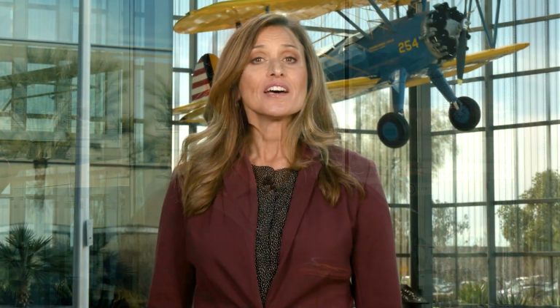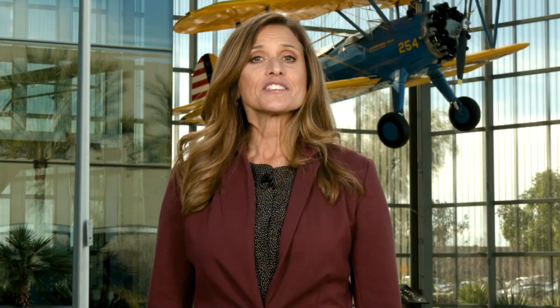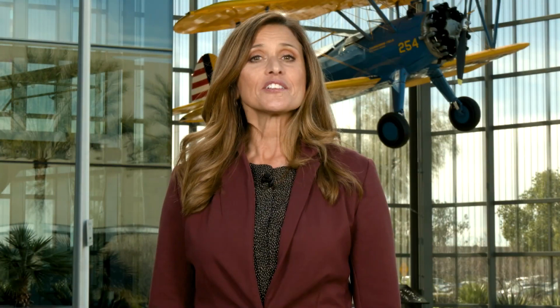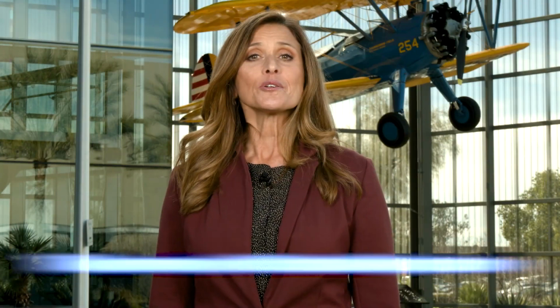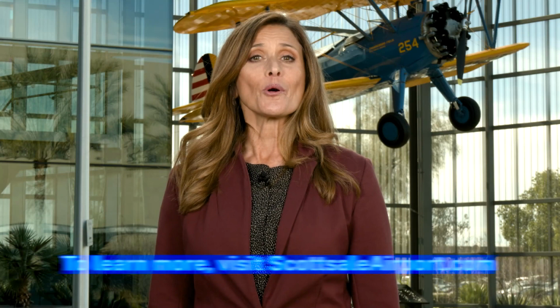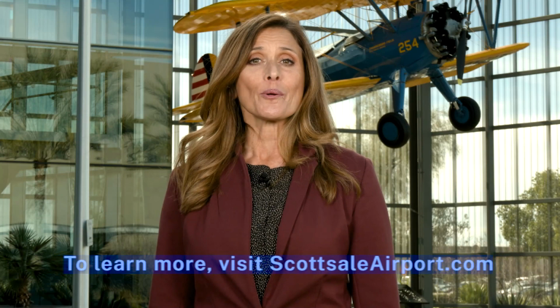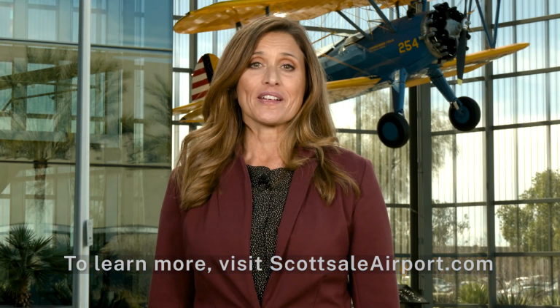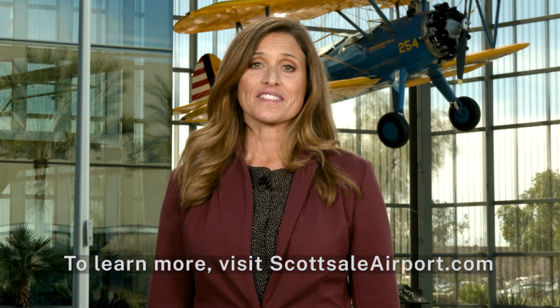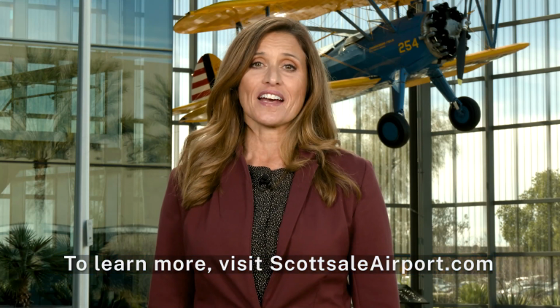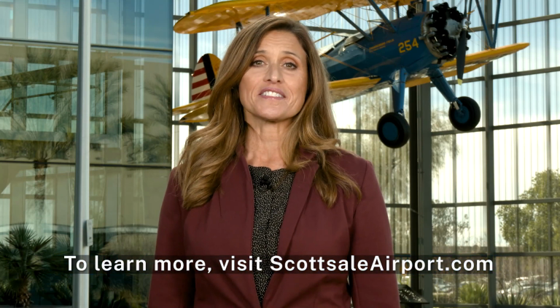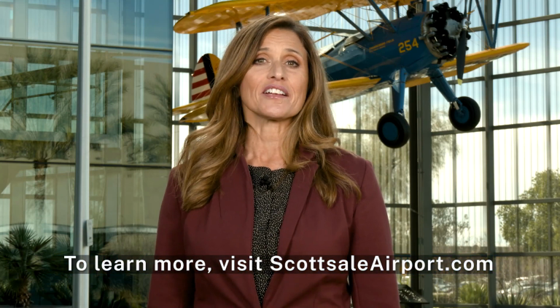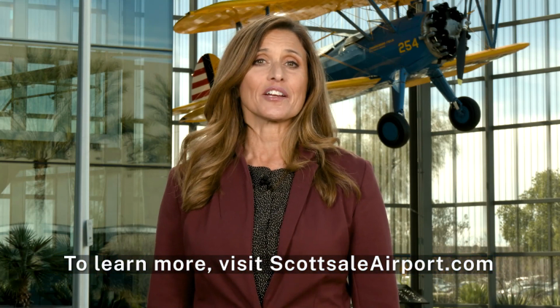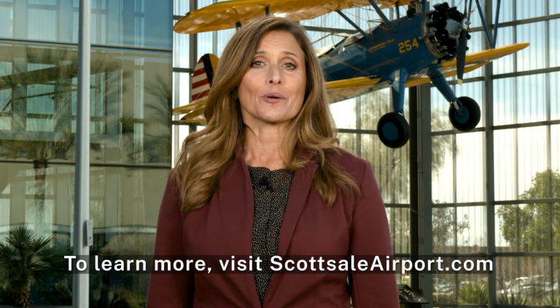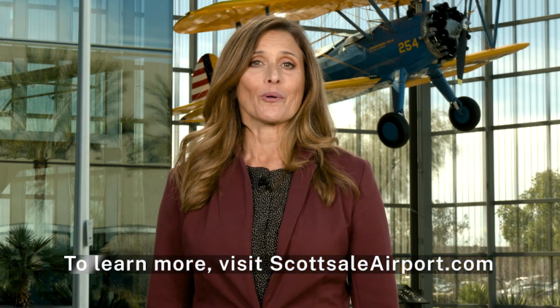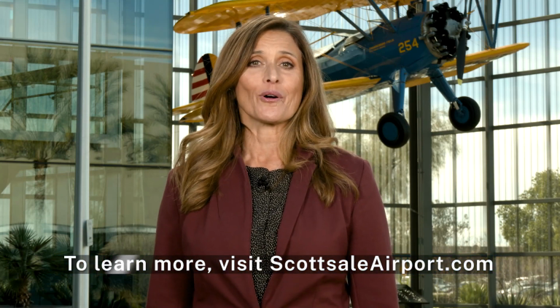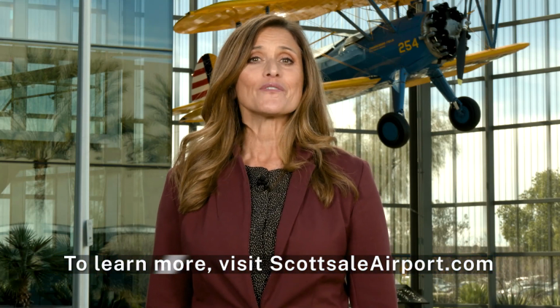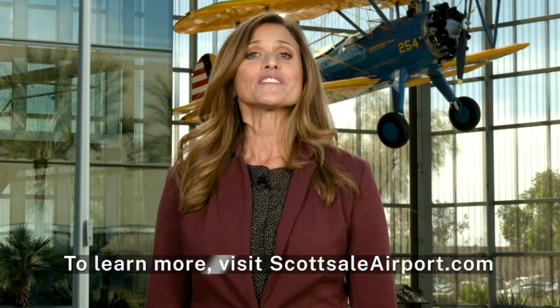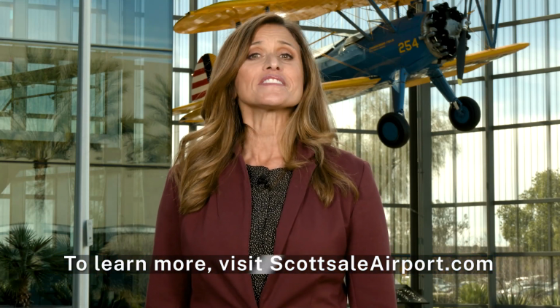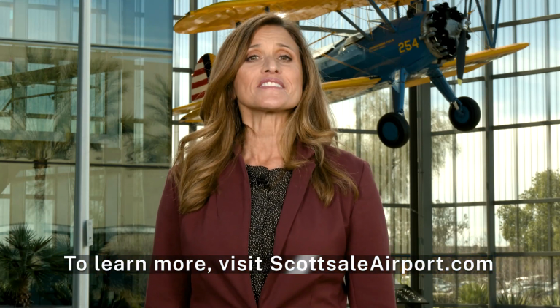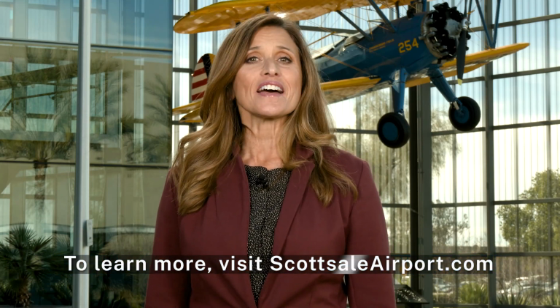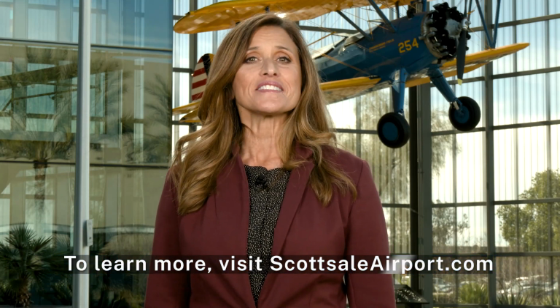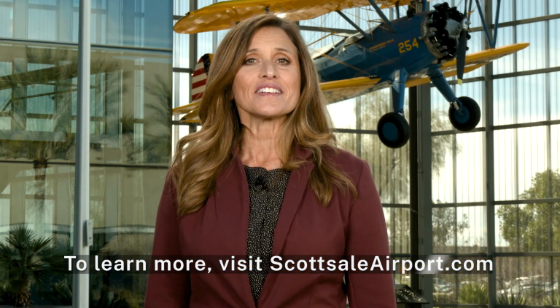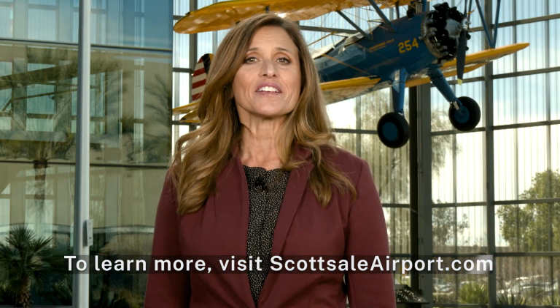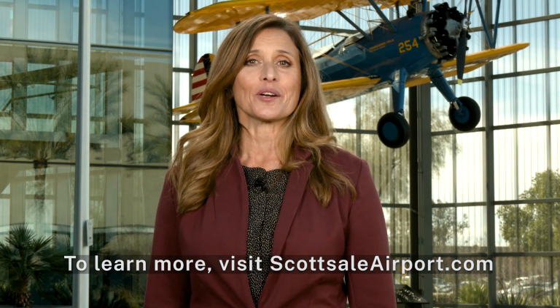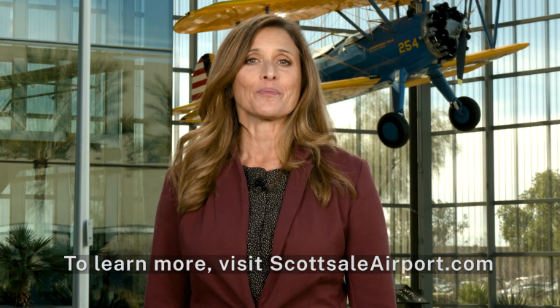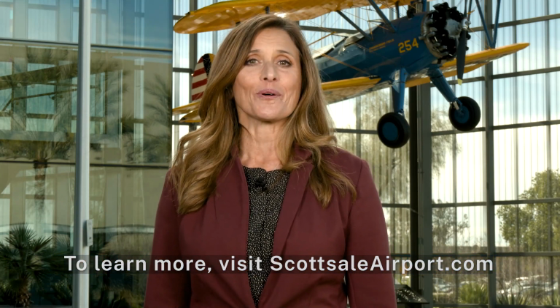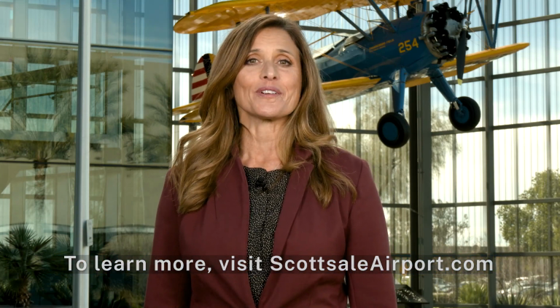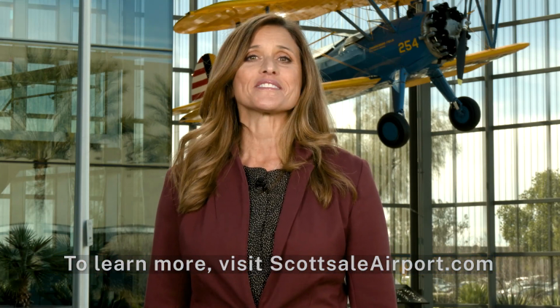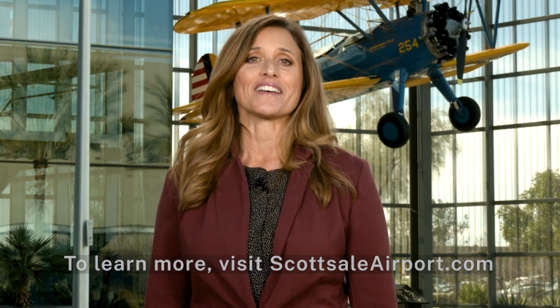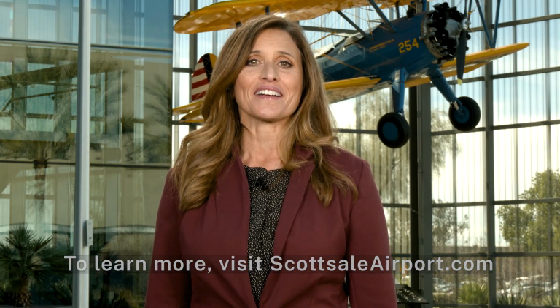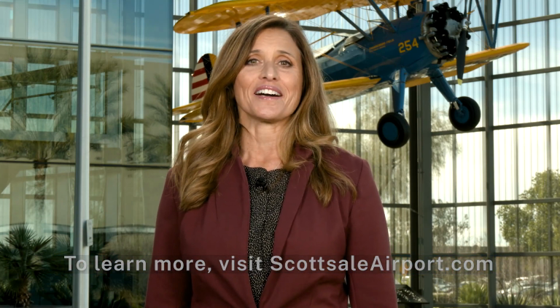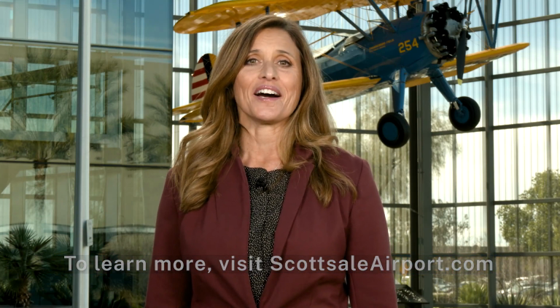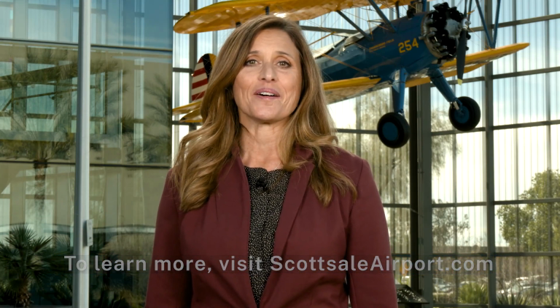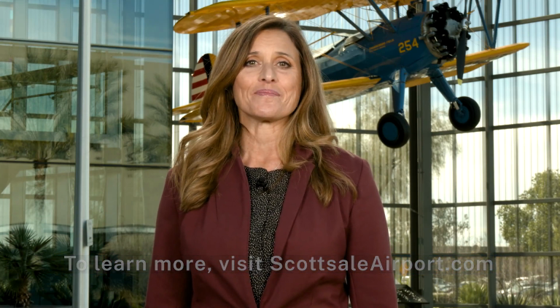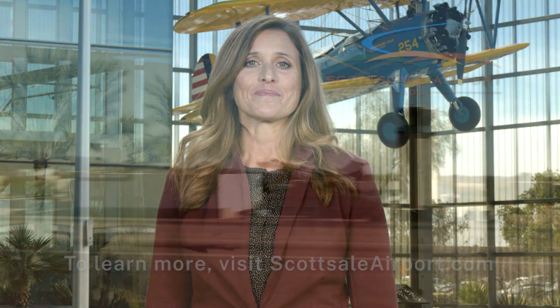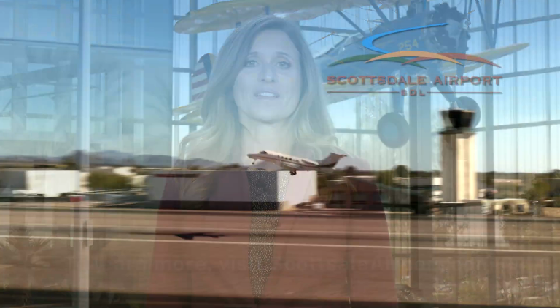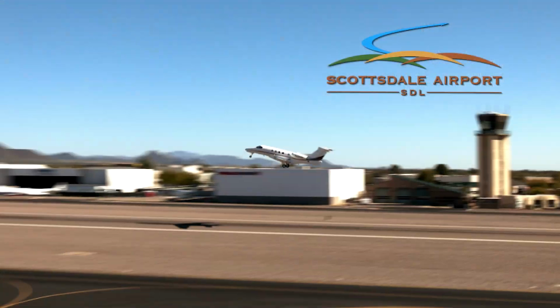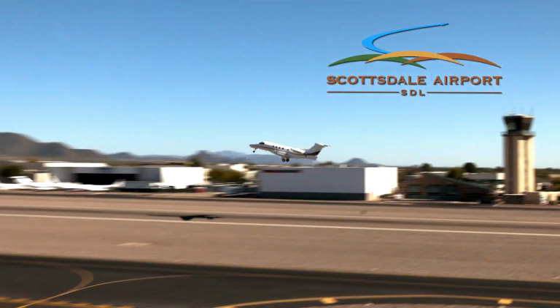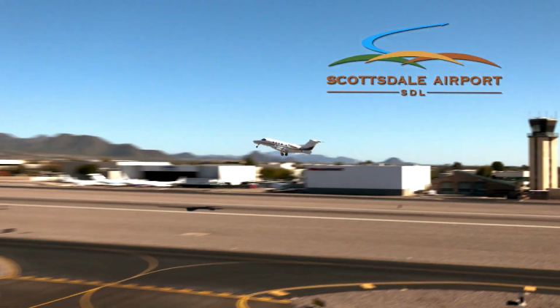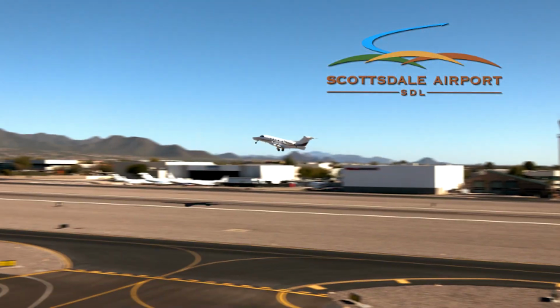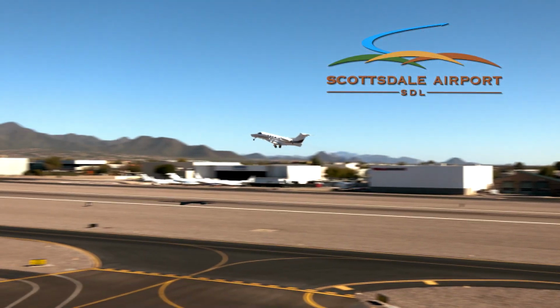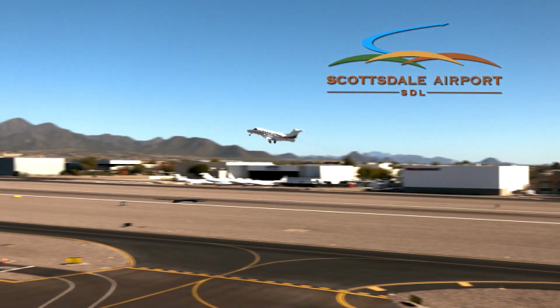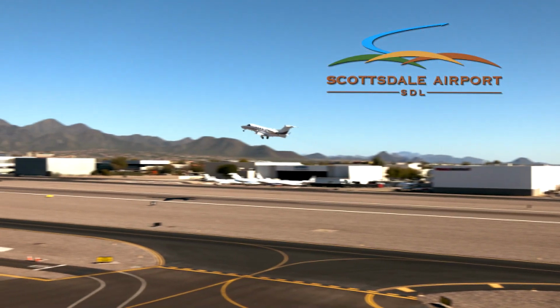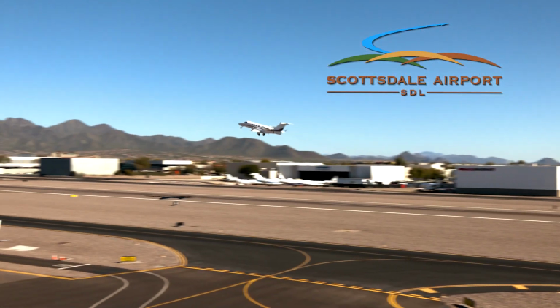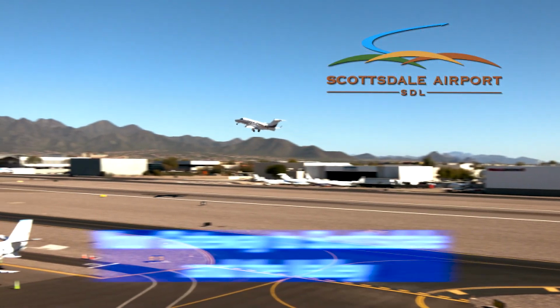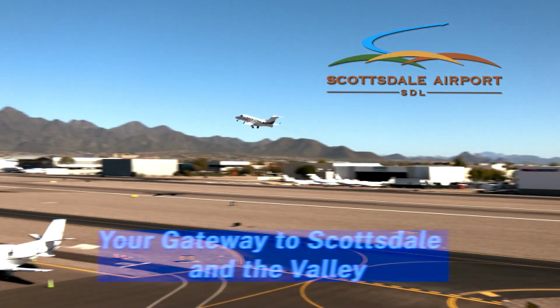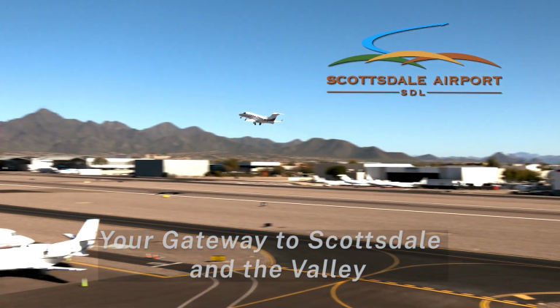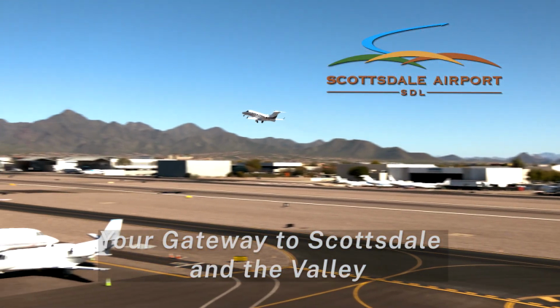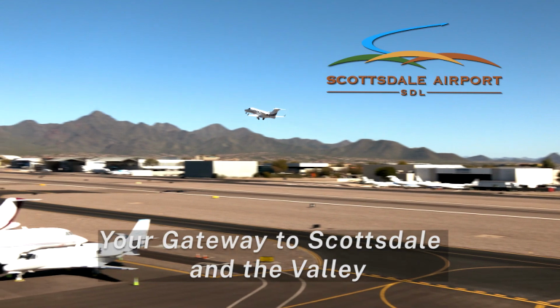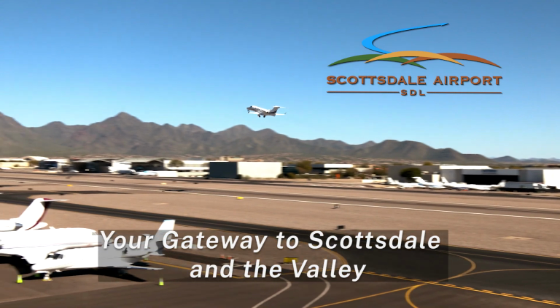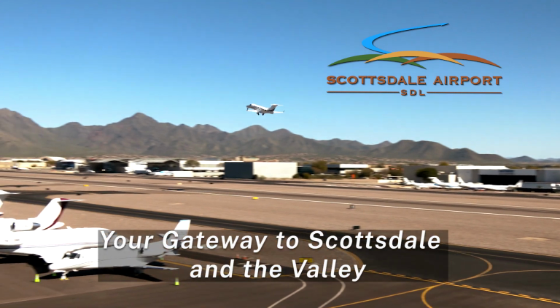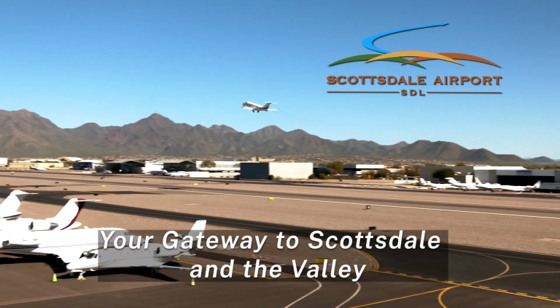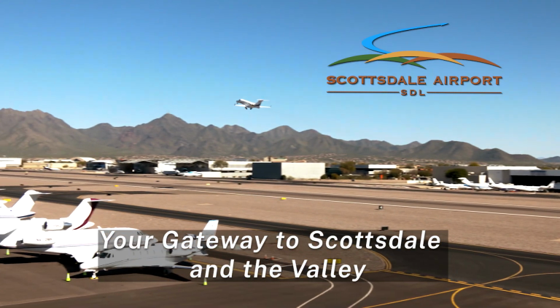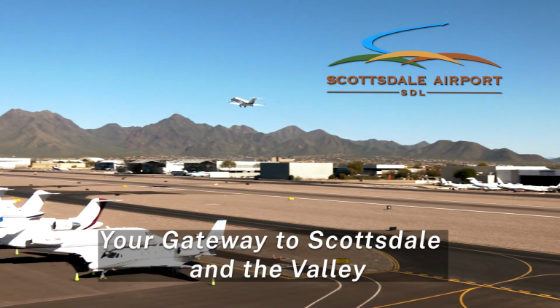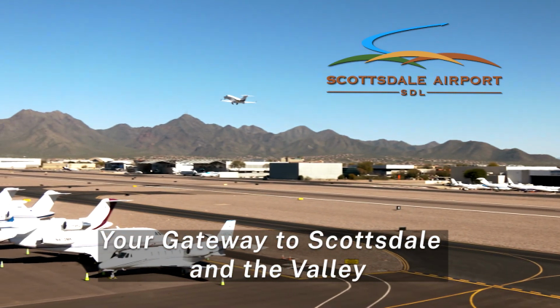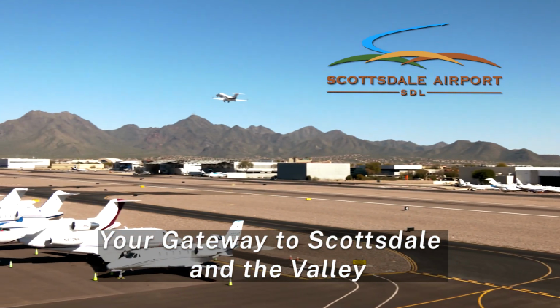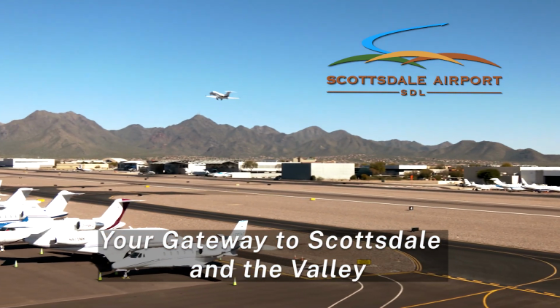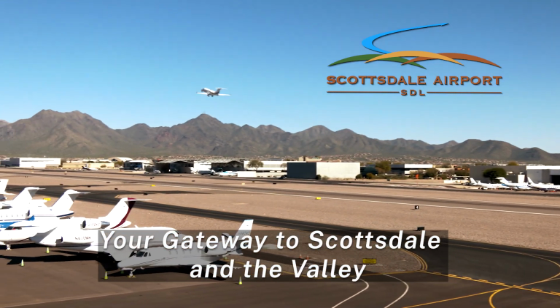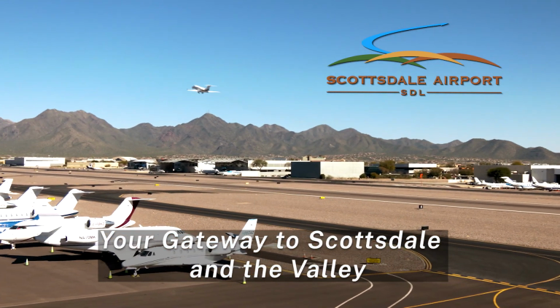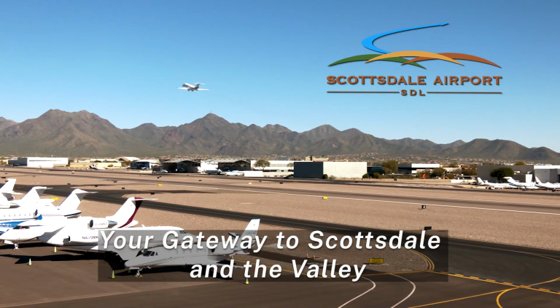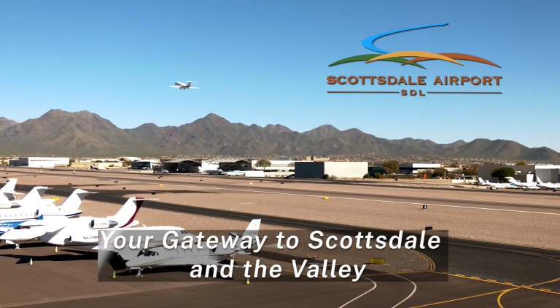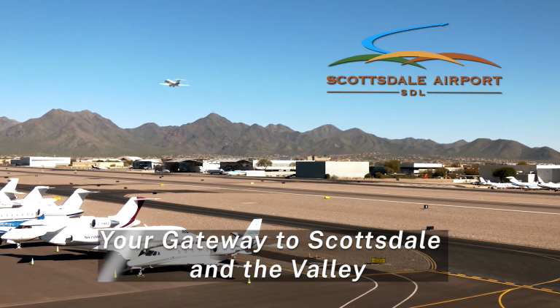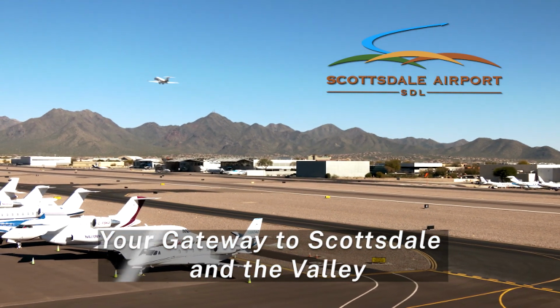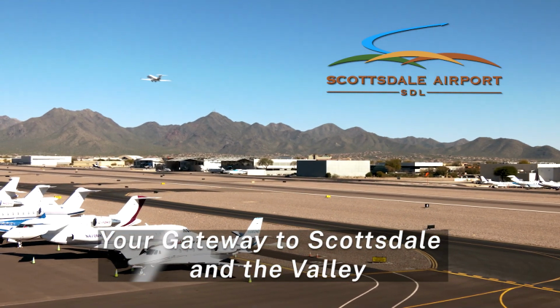To learn more about Scottsdale Airport, visit ScottsdaleAirport.com. Scottsdale Airport — your gateway to Scottsdale and the valley.